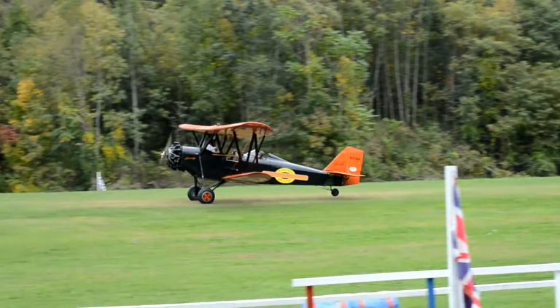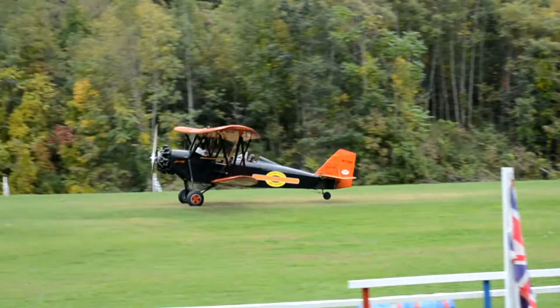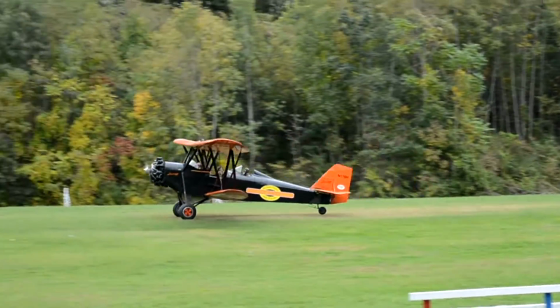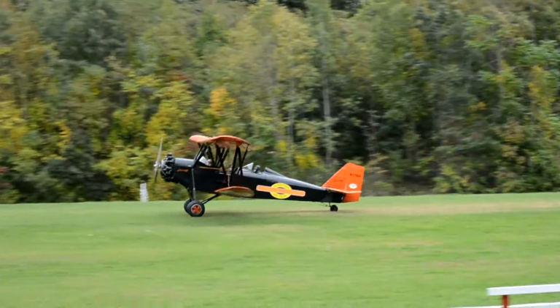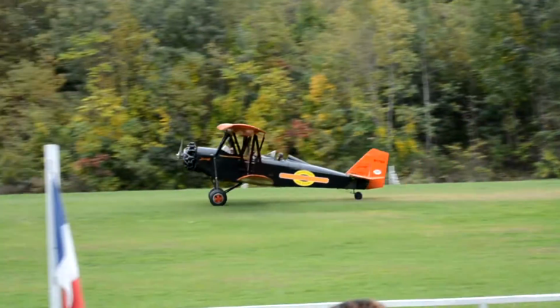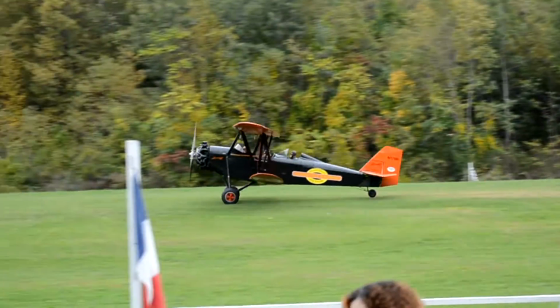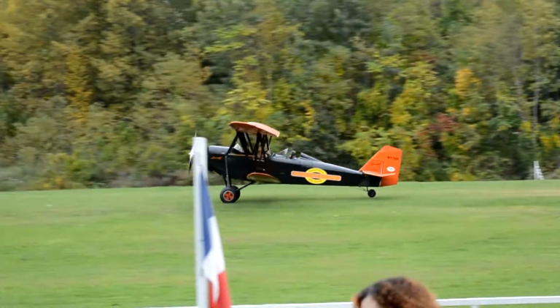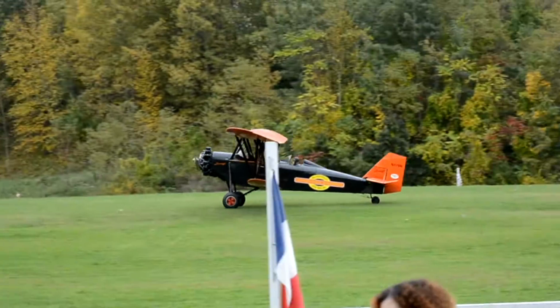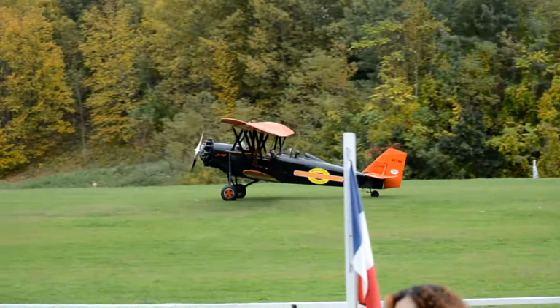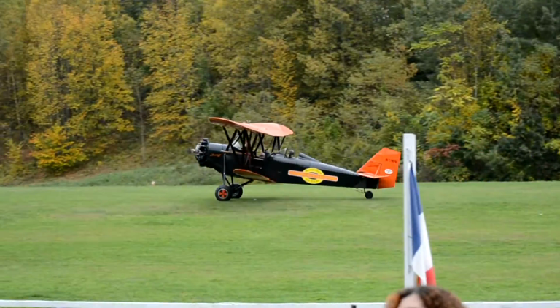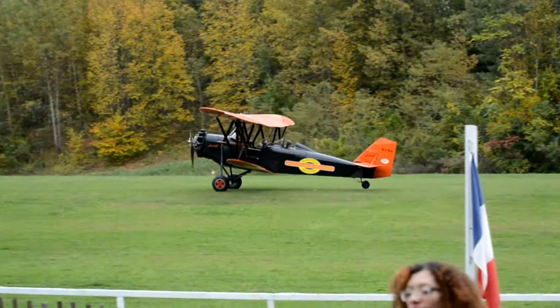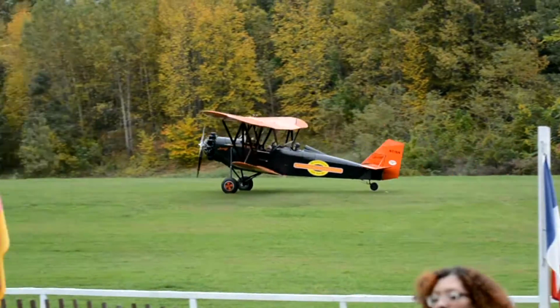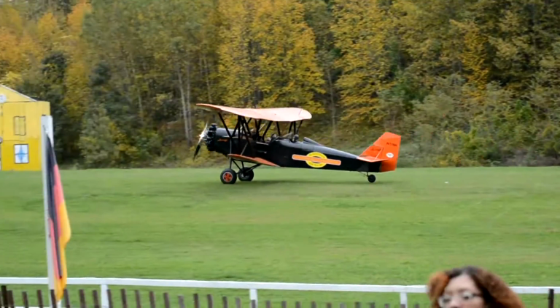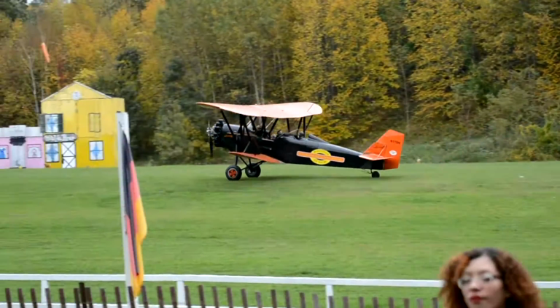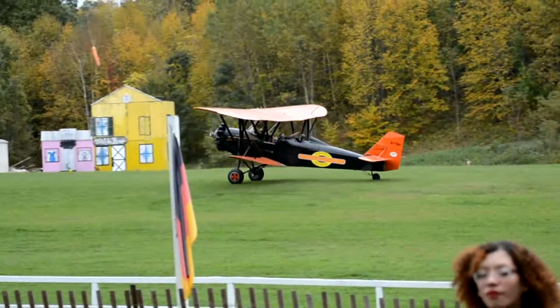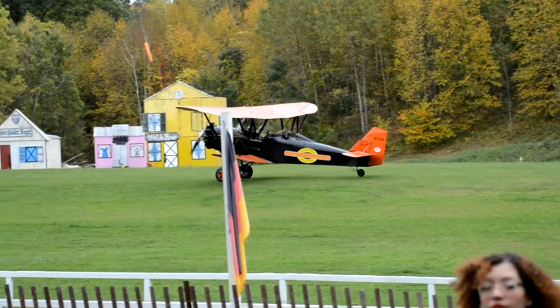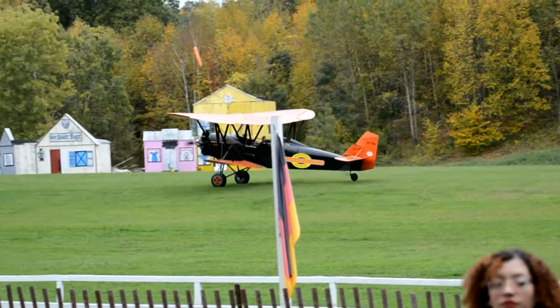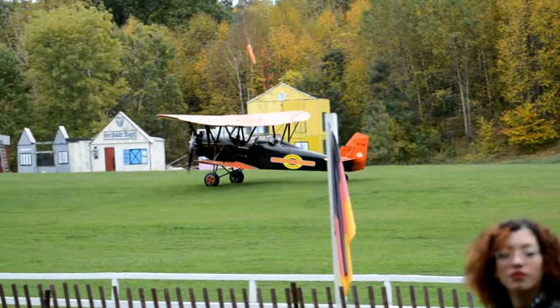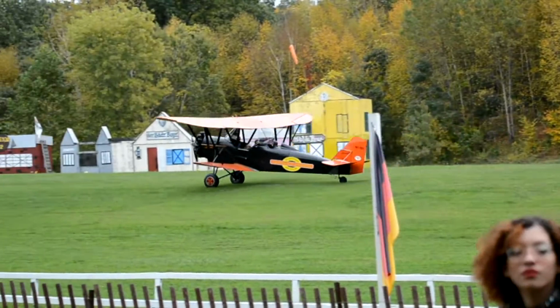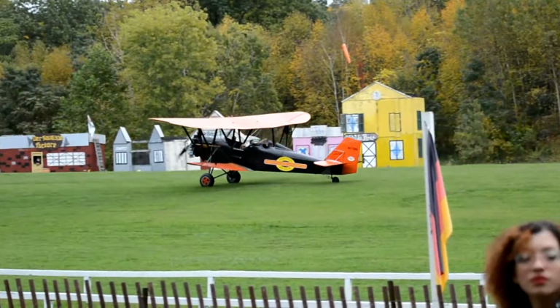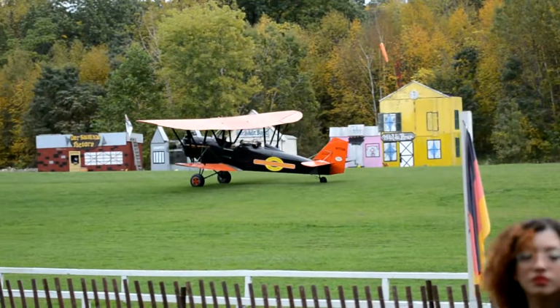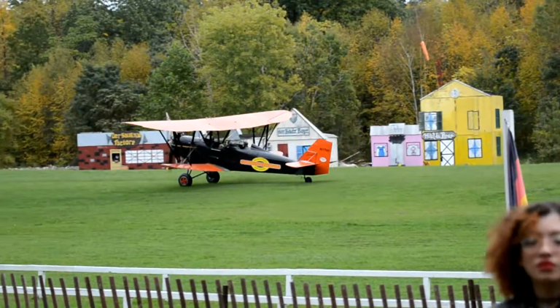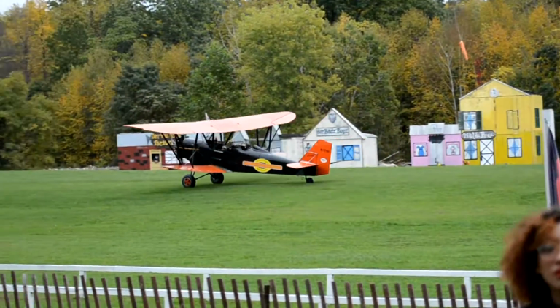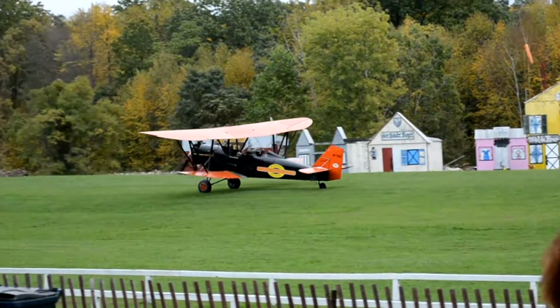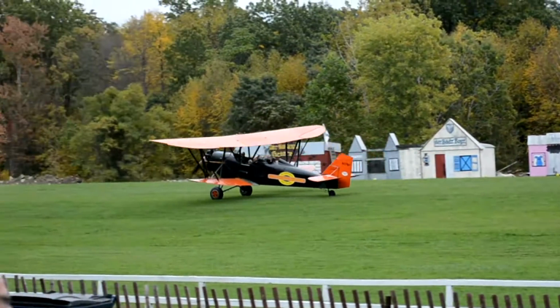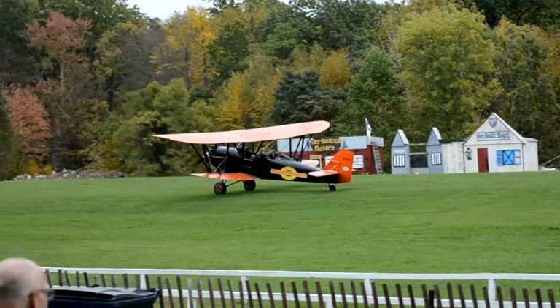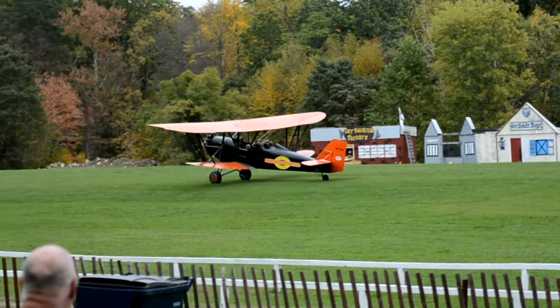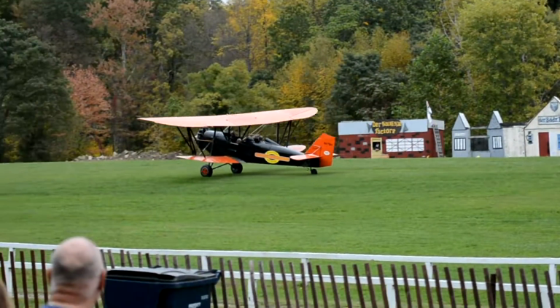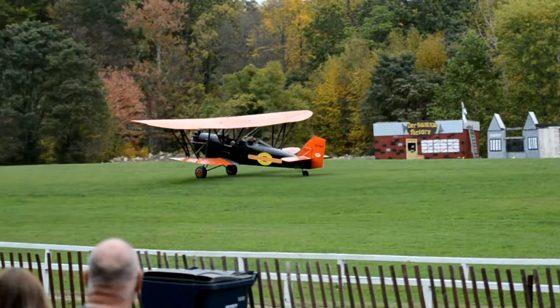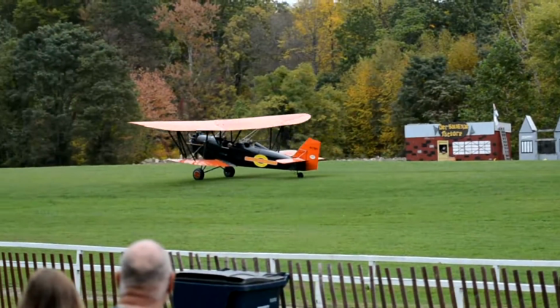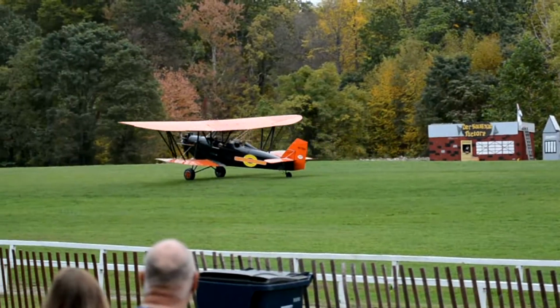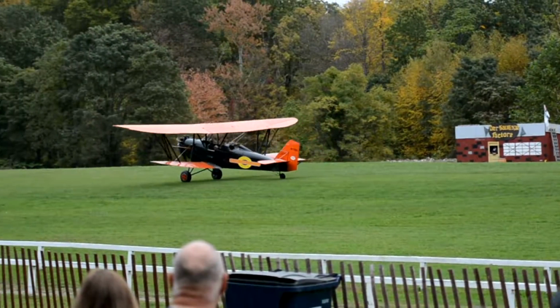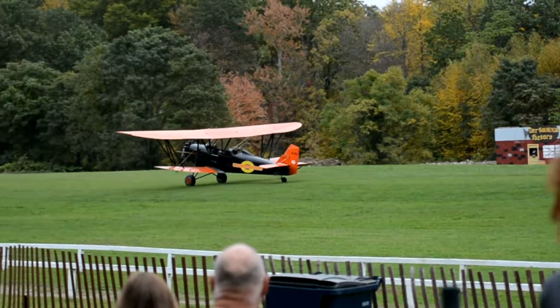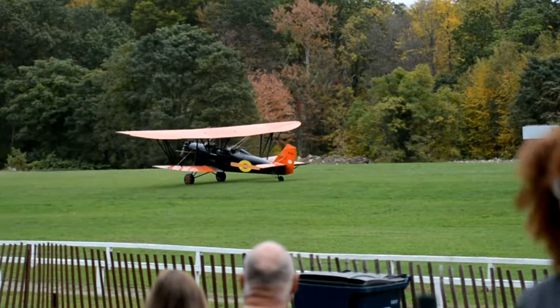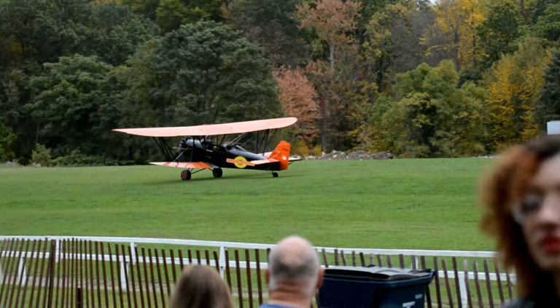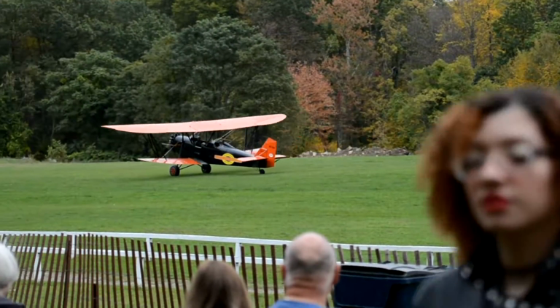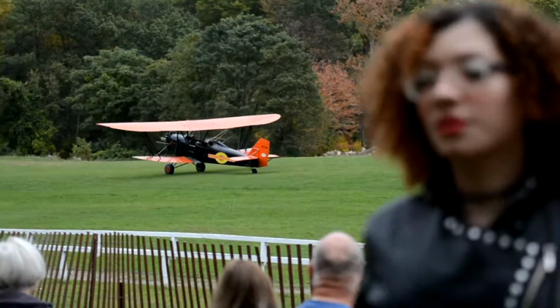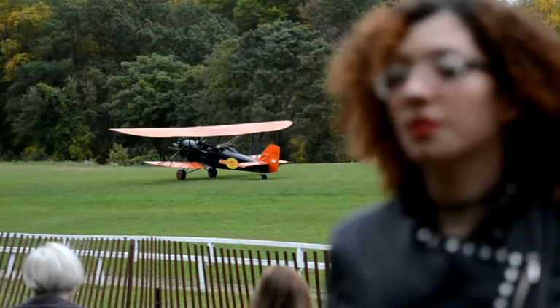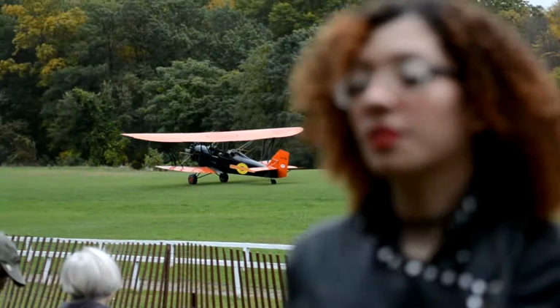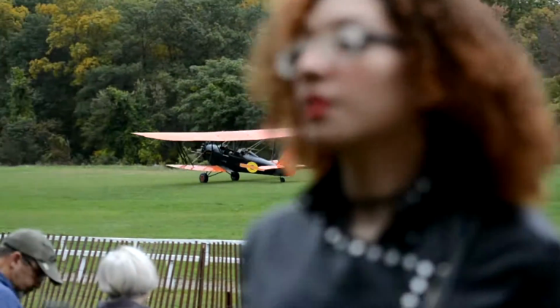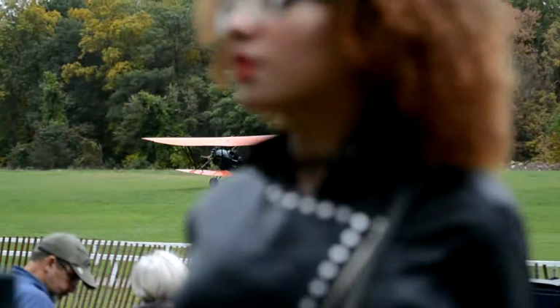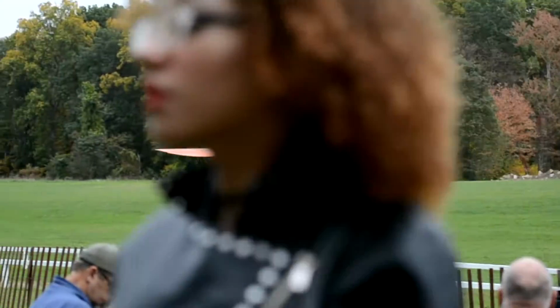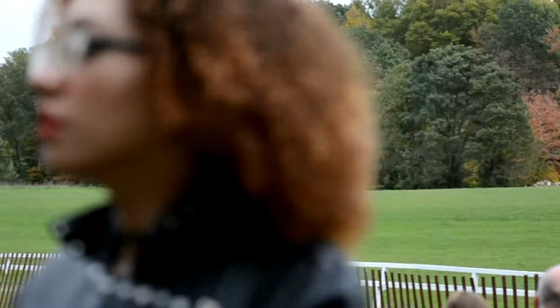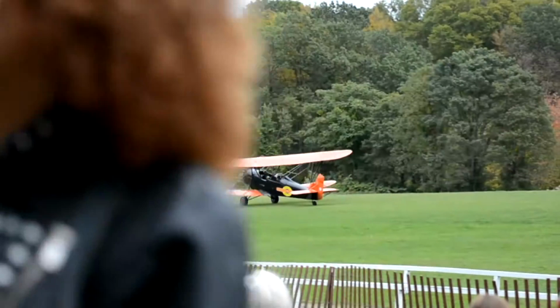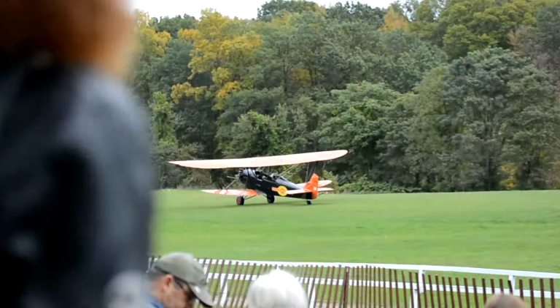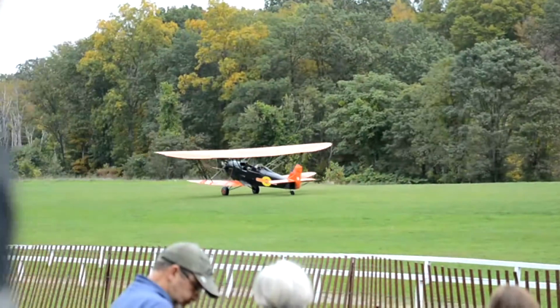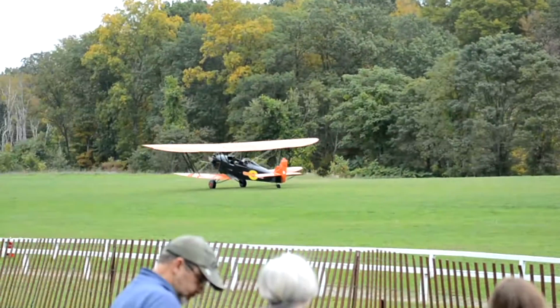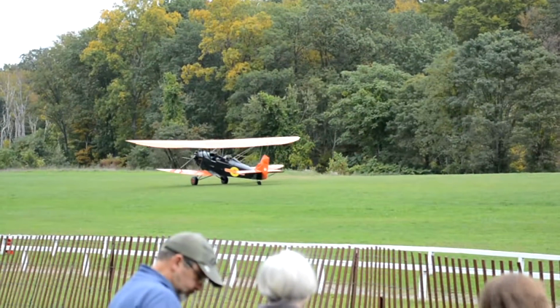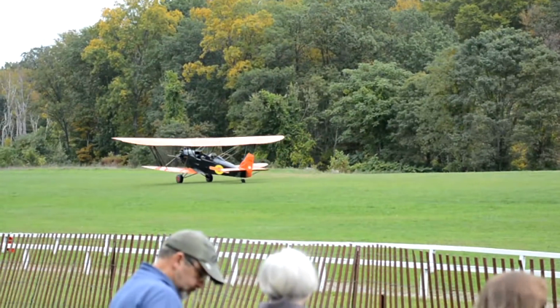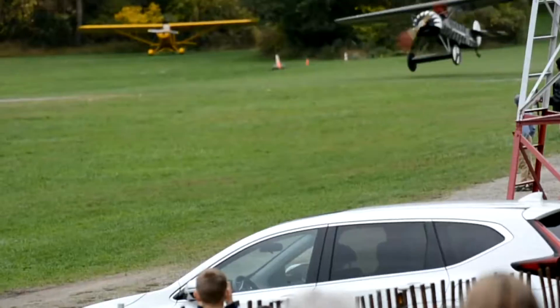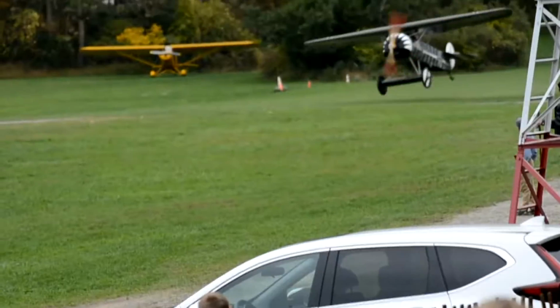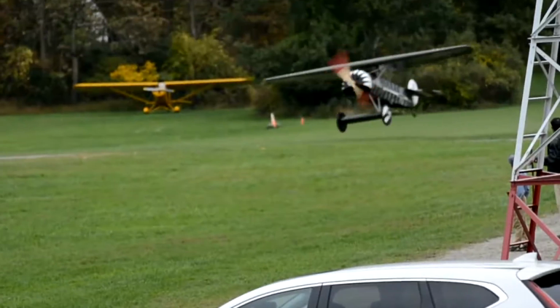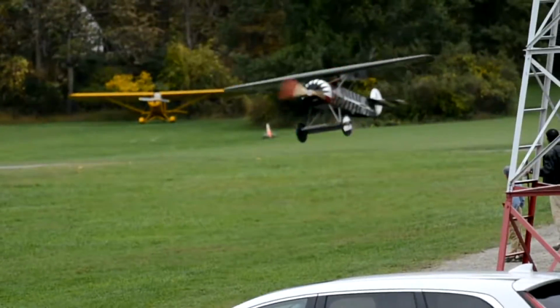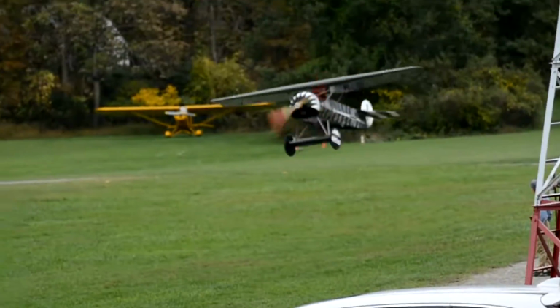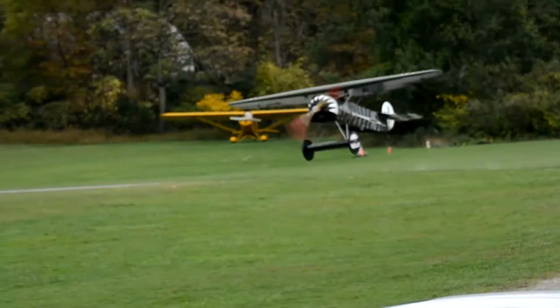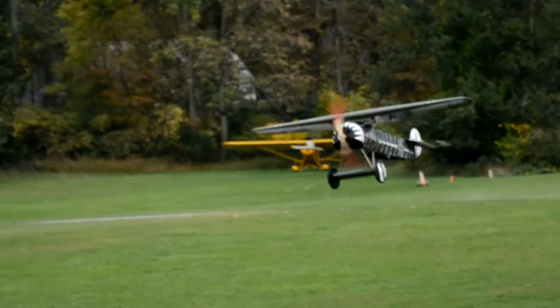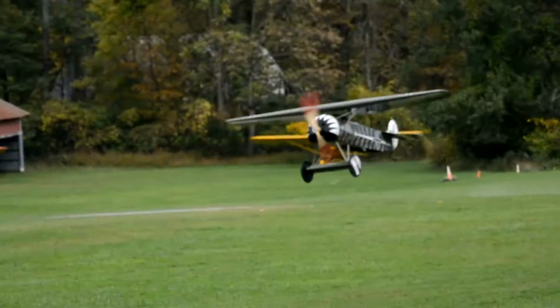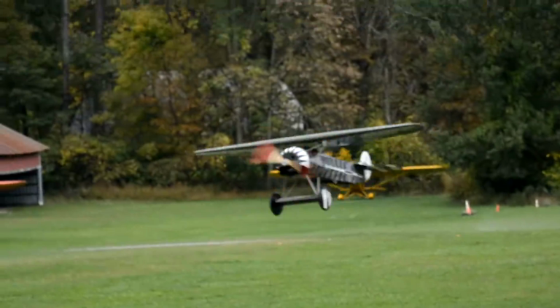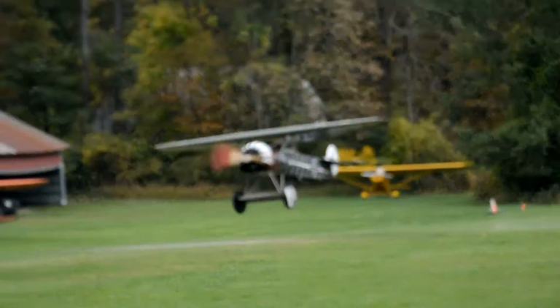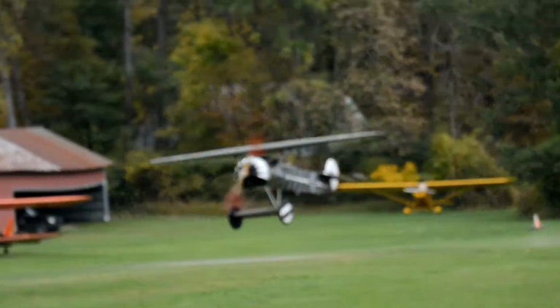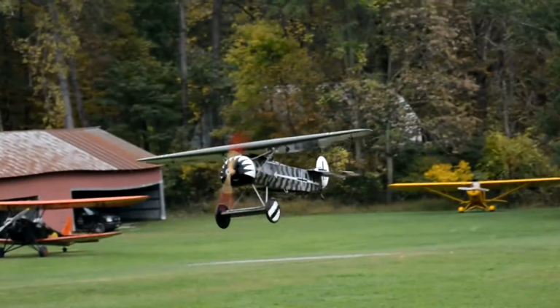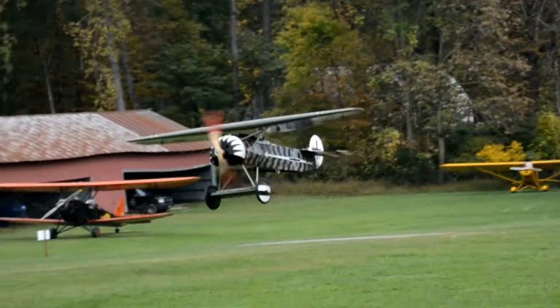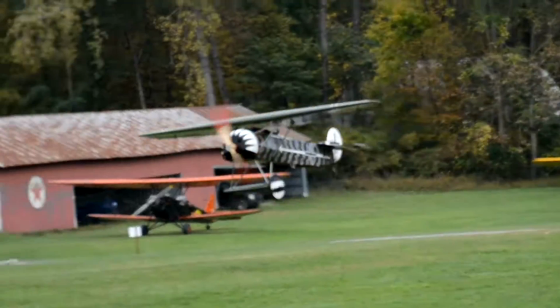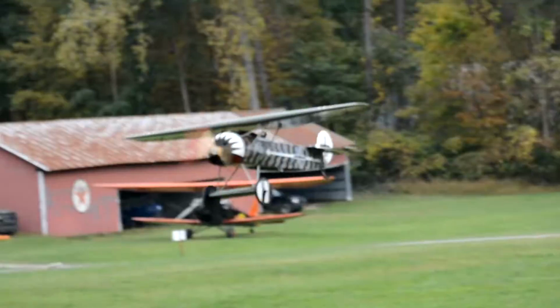Just landing out on the runway is our 1929 Standard D-25. If you're interested in riding, I see you right now!